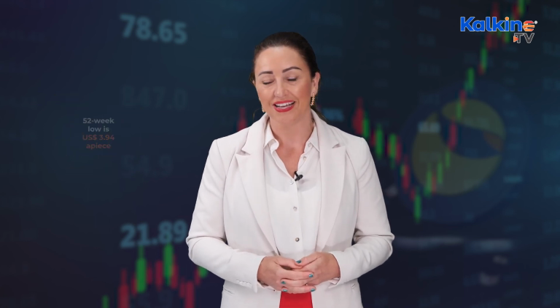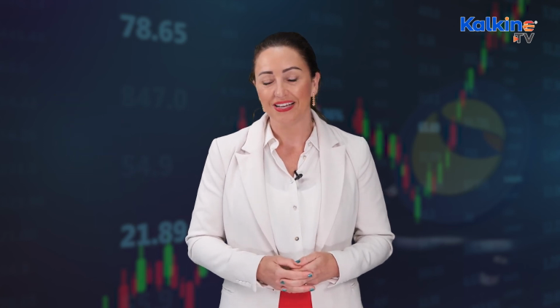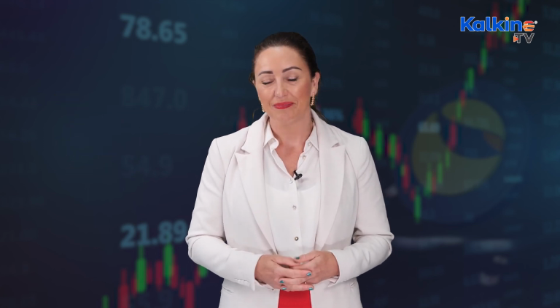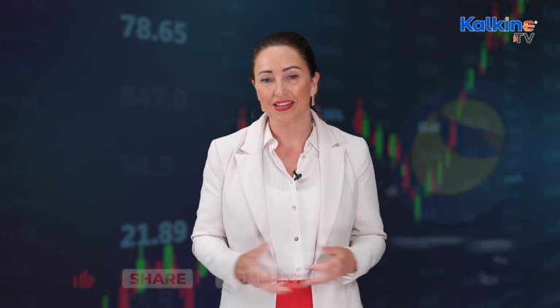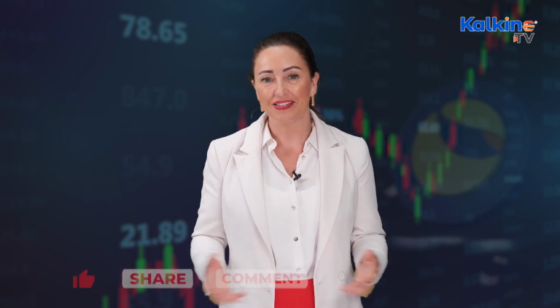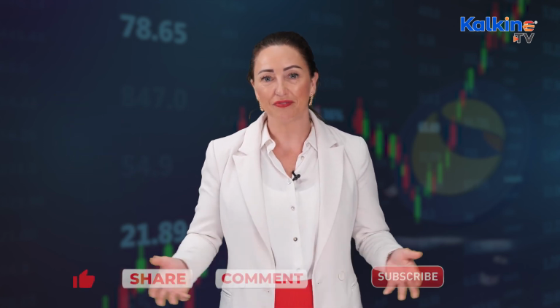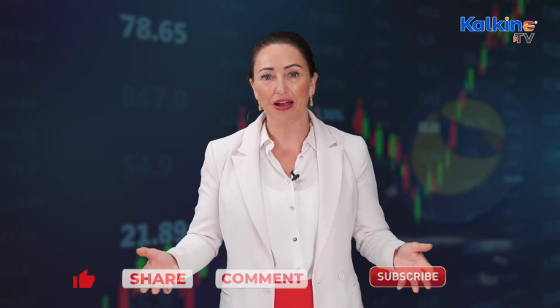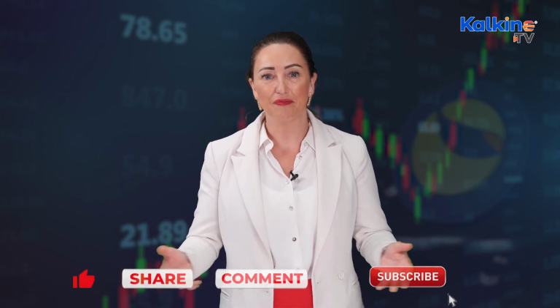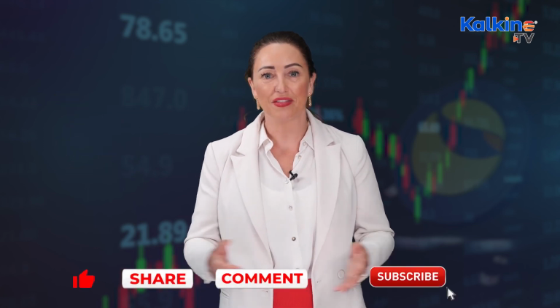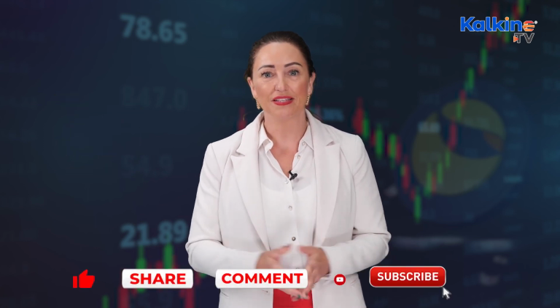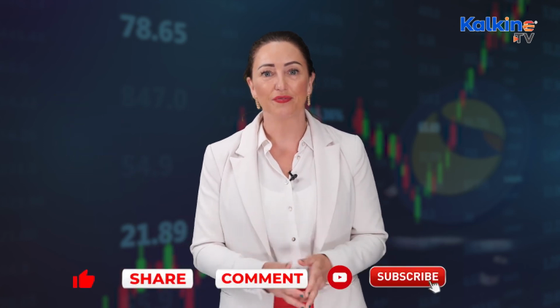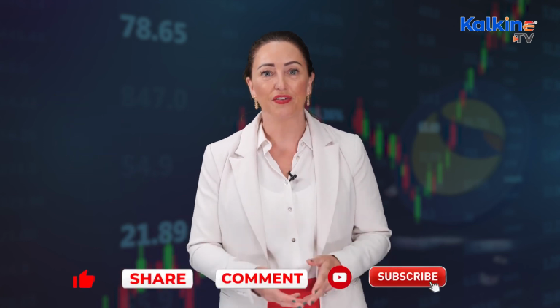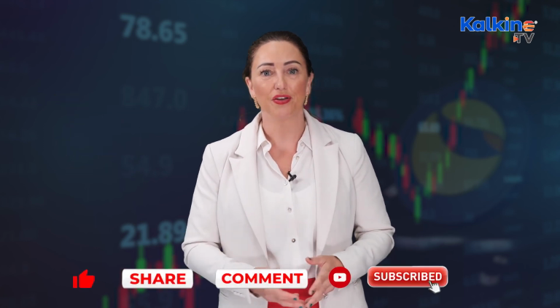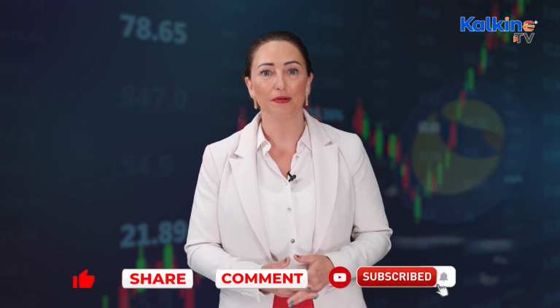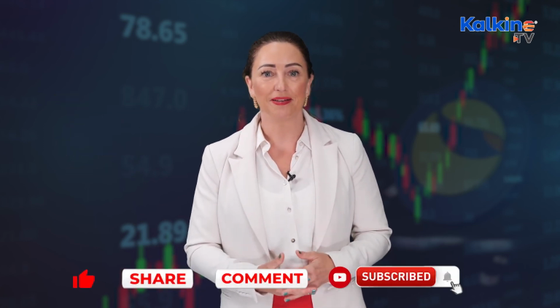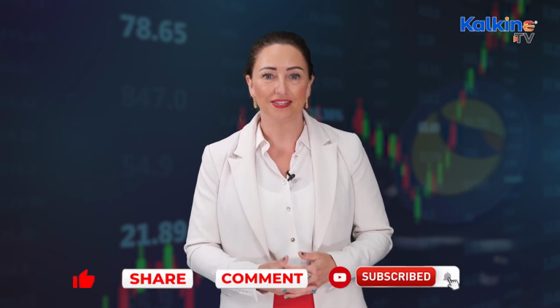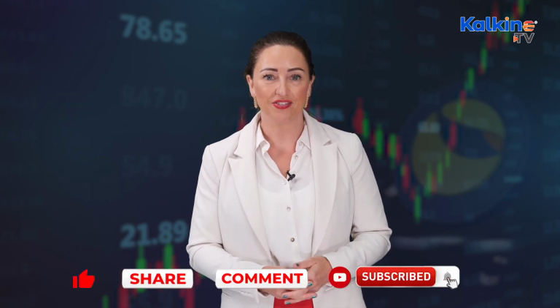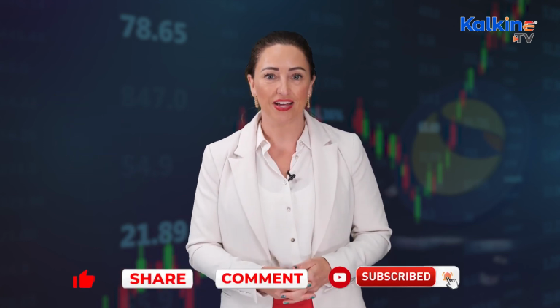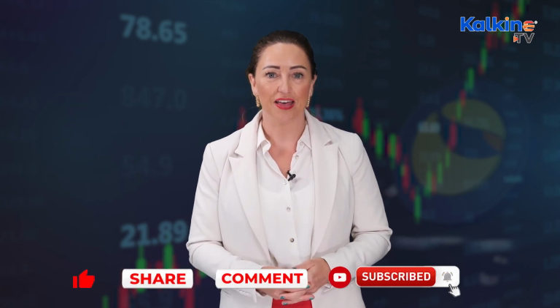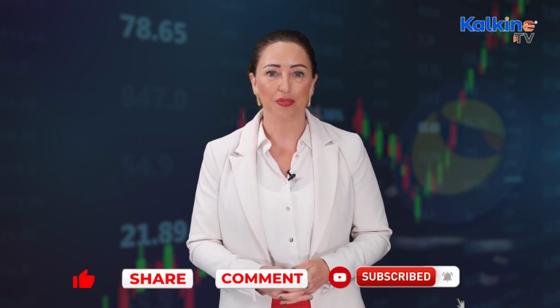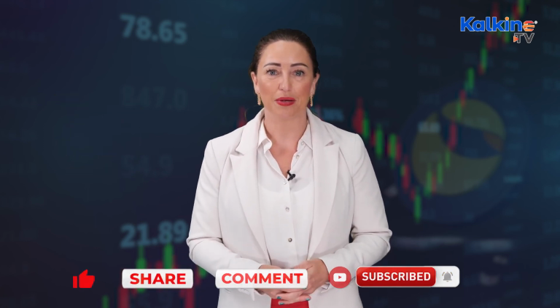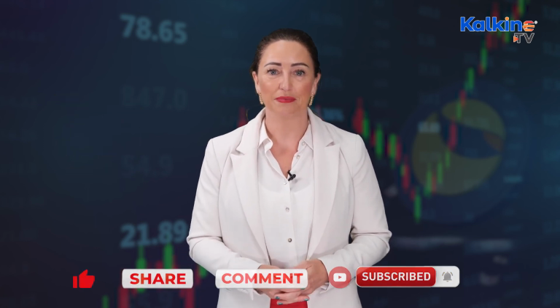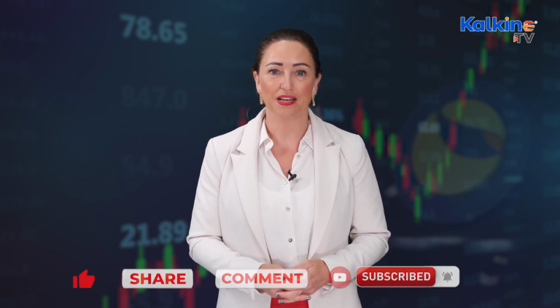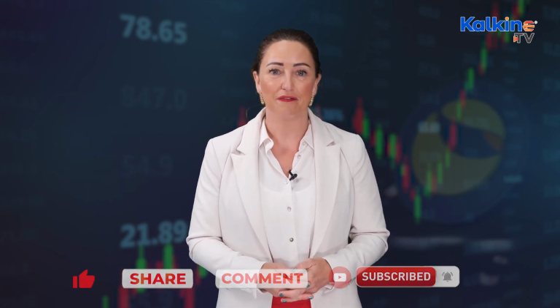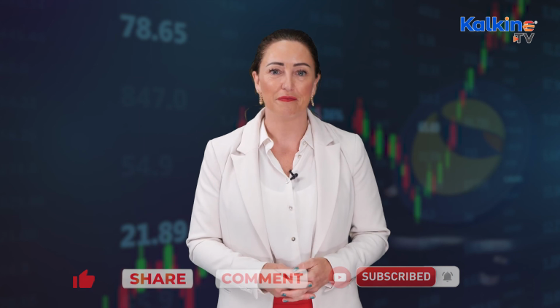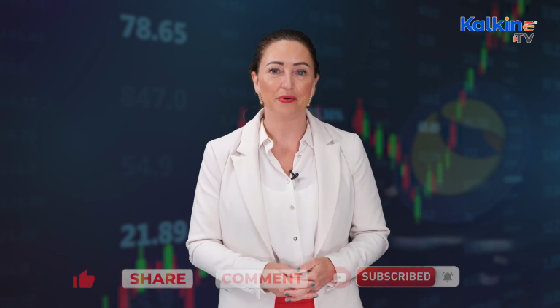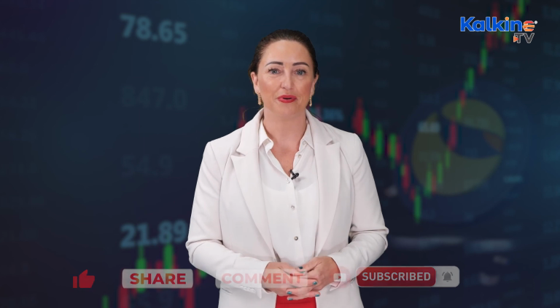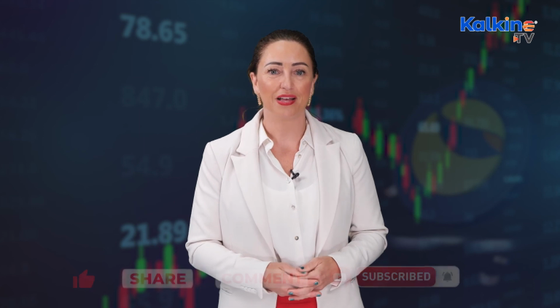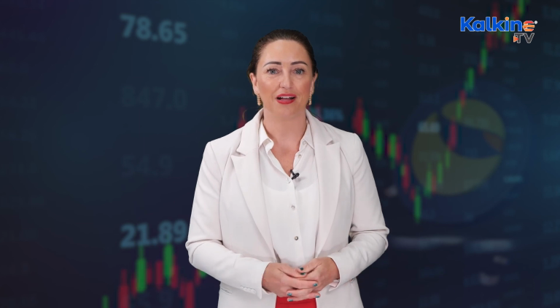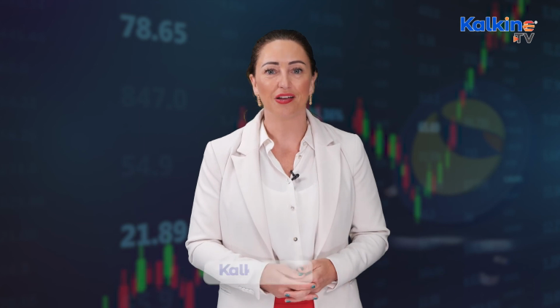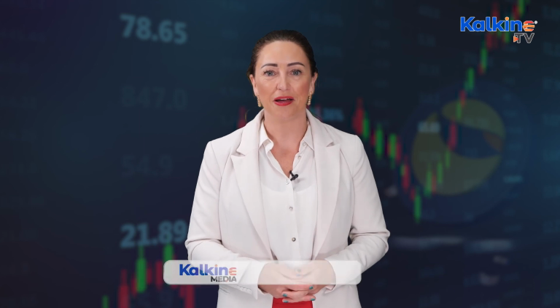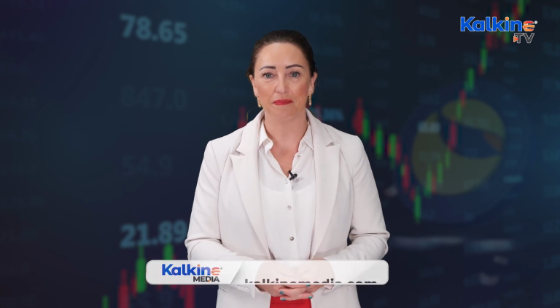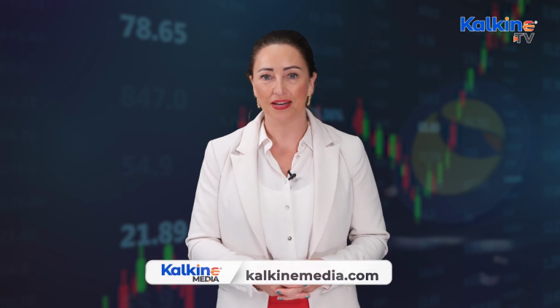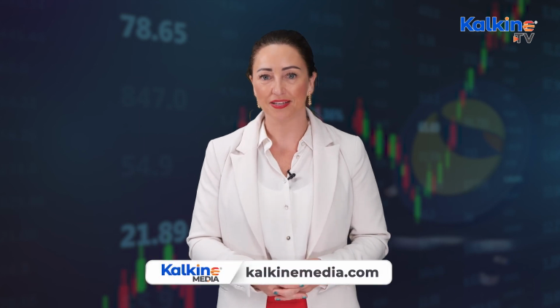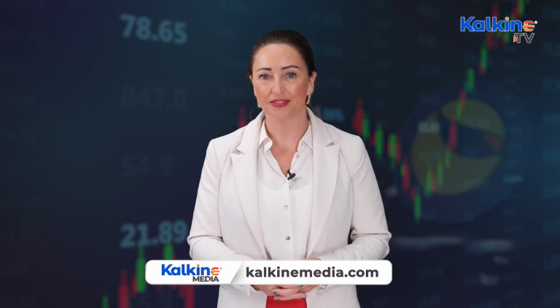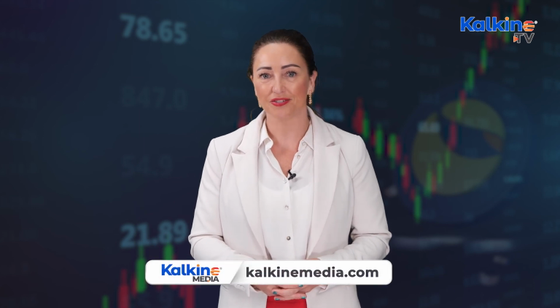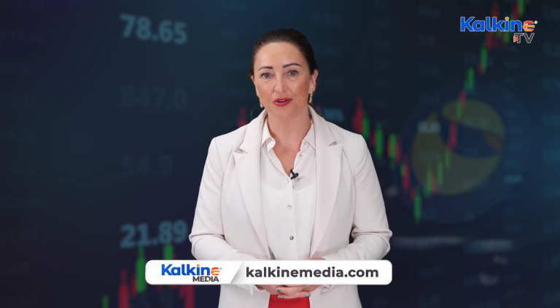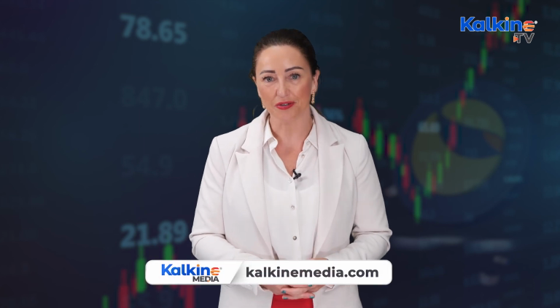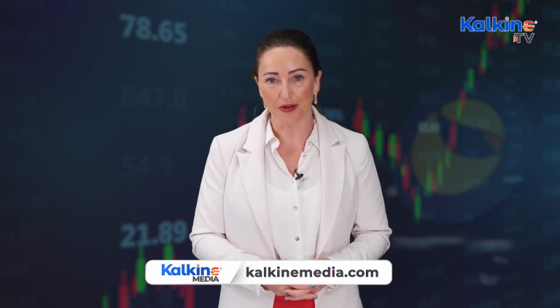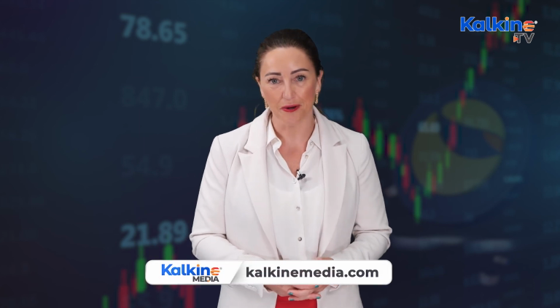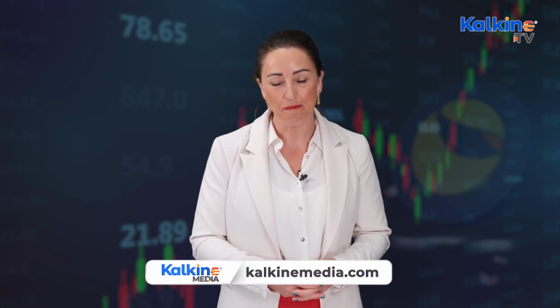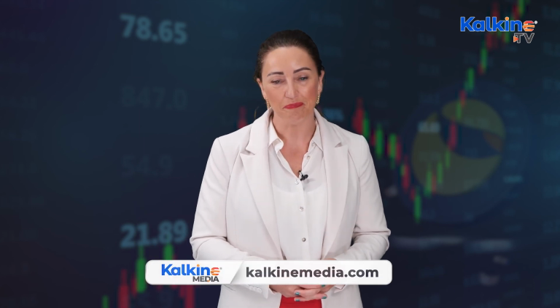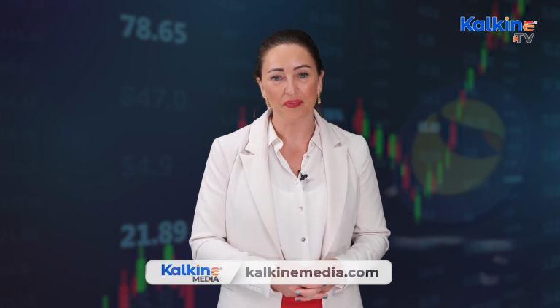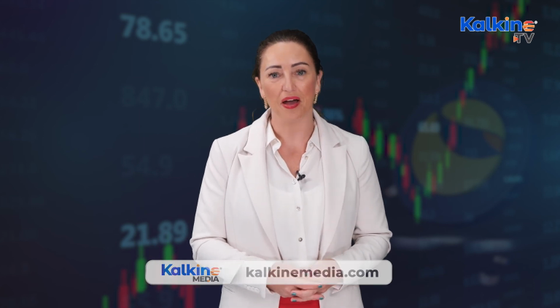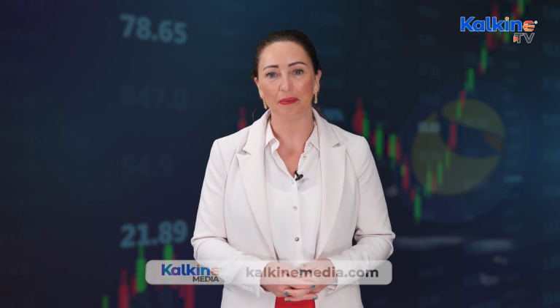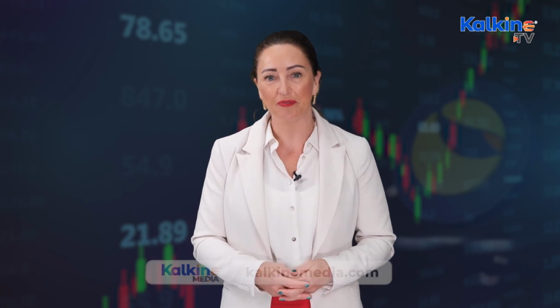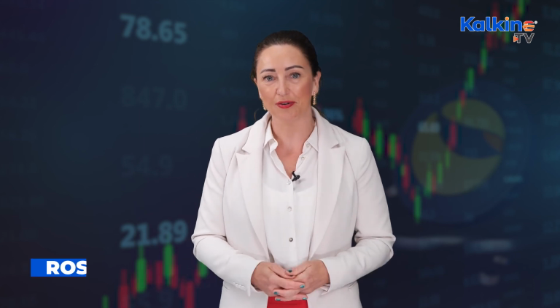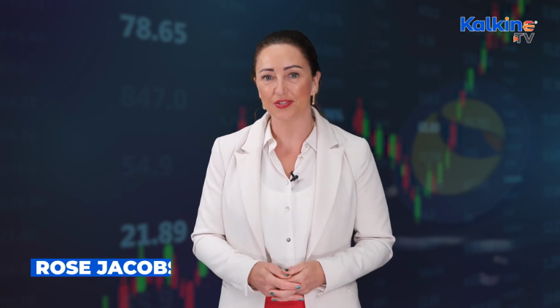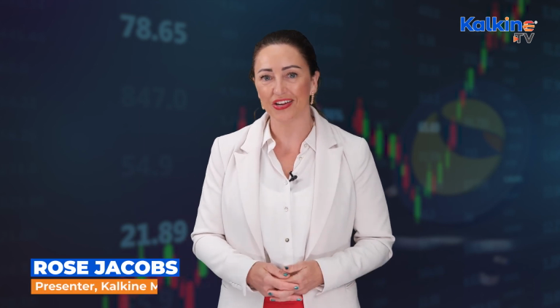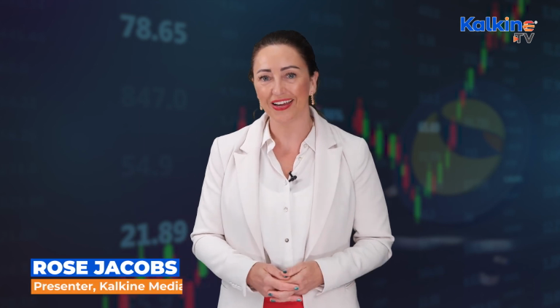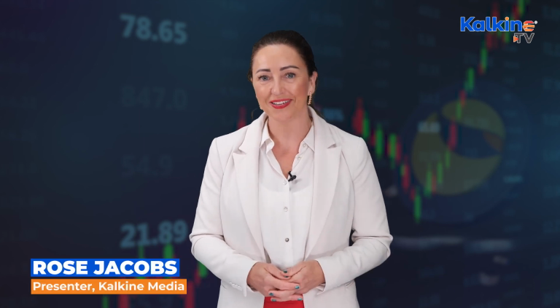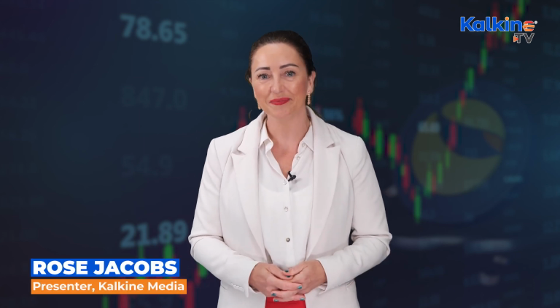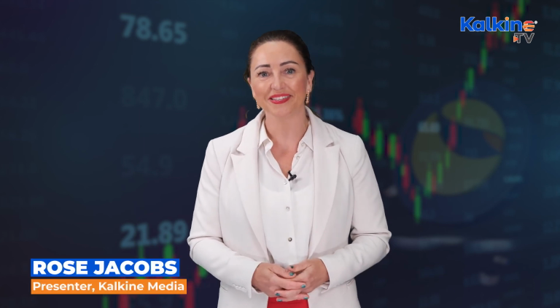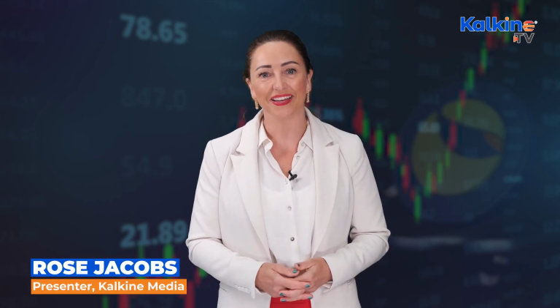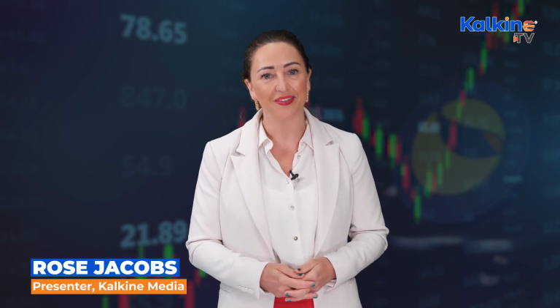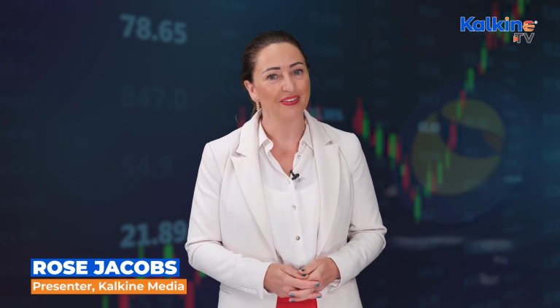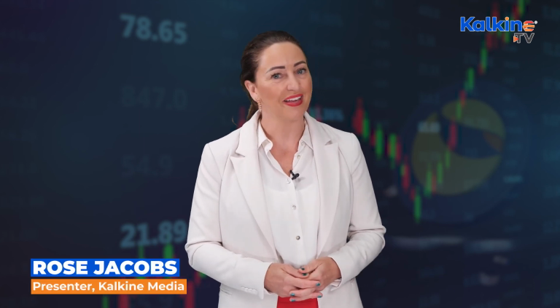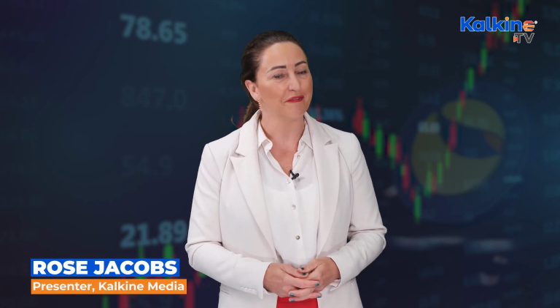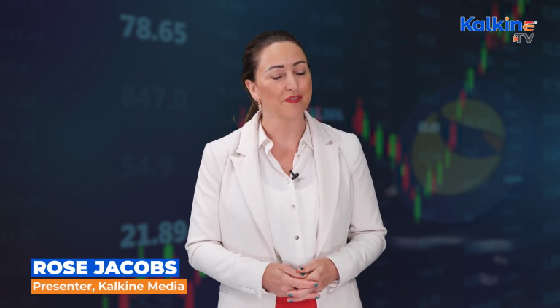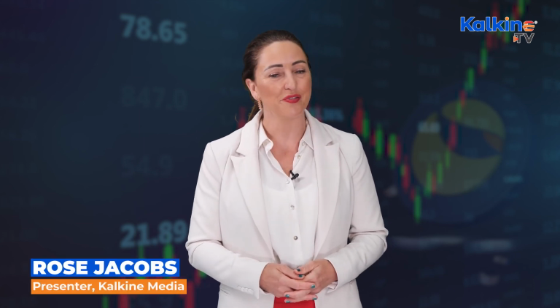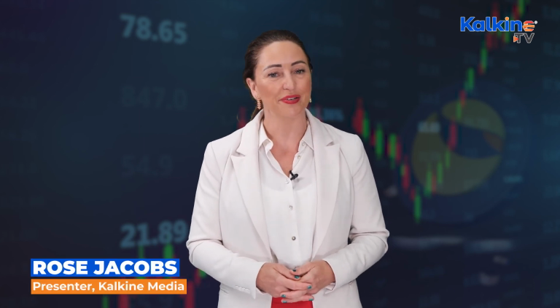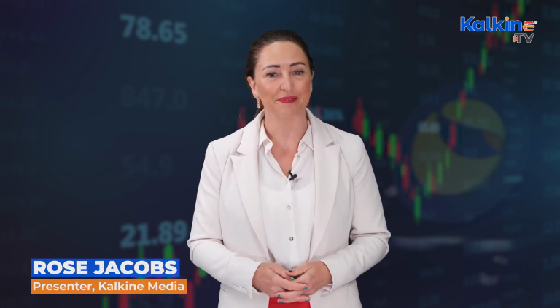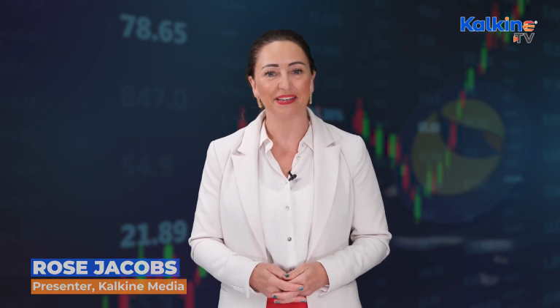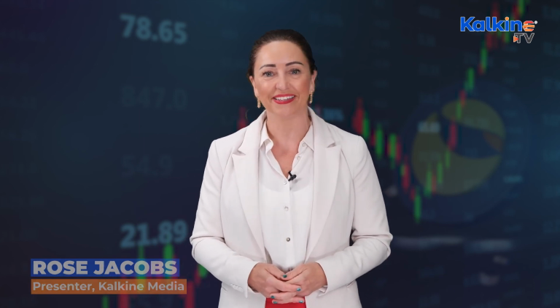But that's a wrap for this video. Please check out the website at kalkinemedia.com. I'm Rose Jacobs, thank you again for joining me.